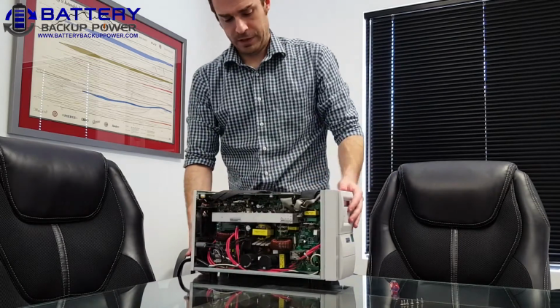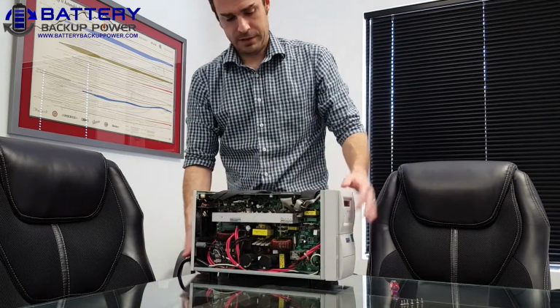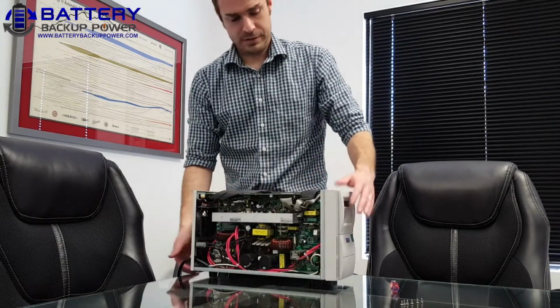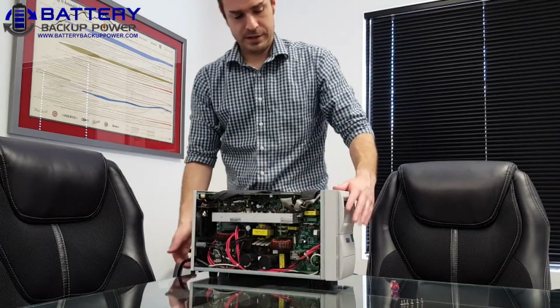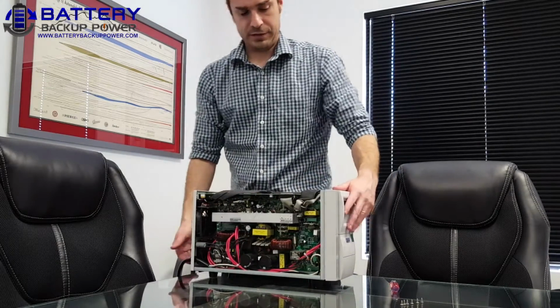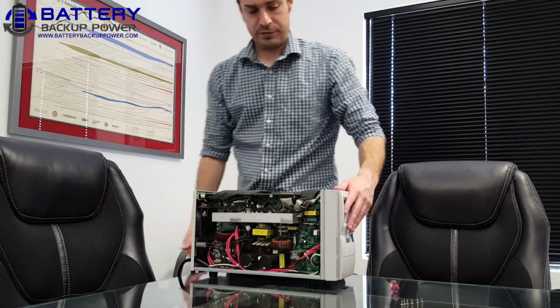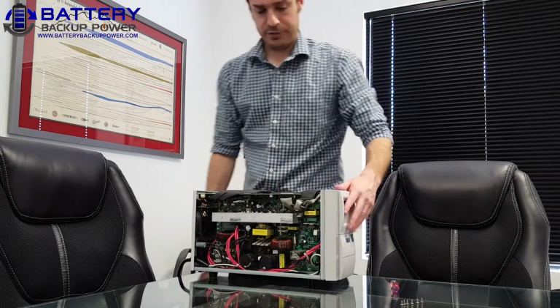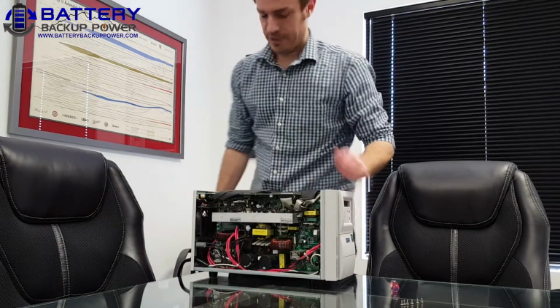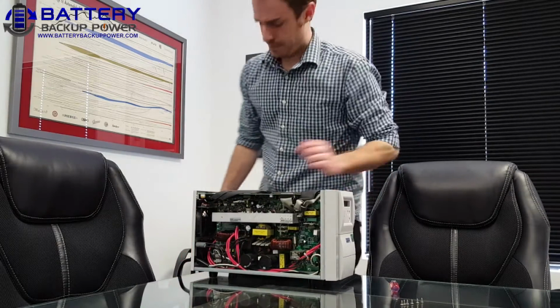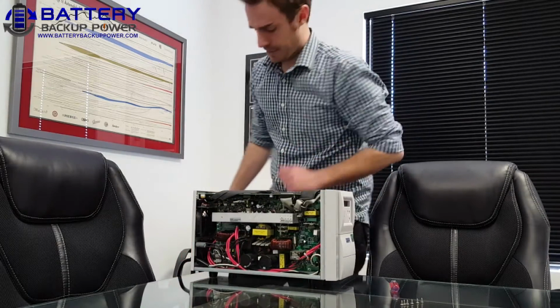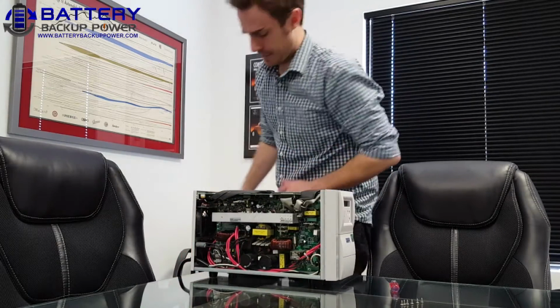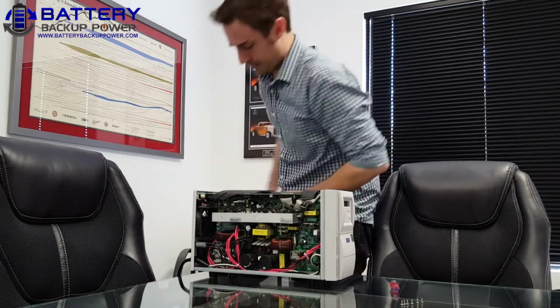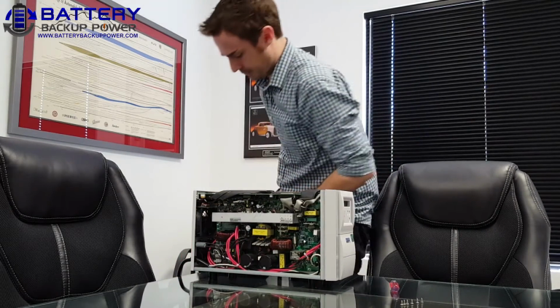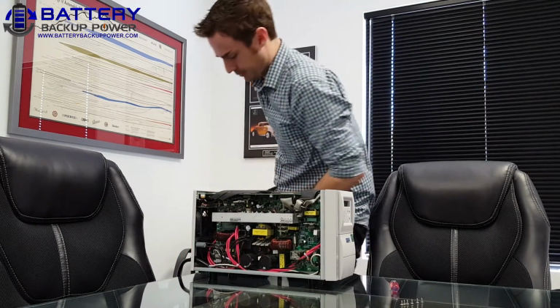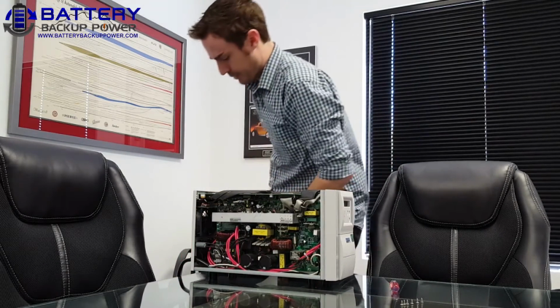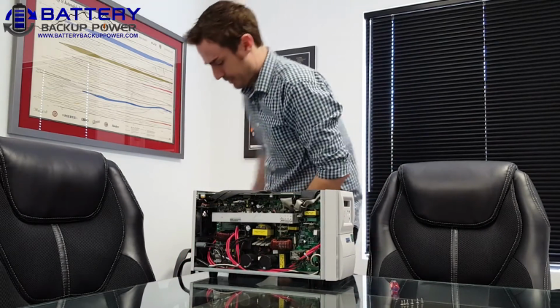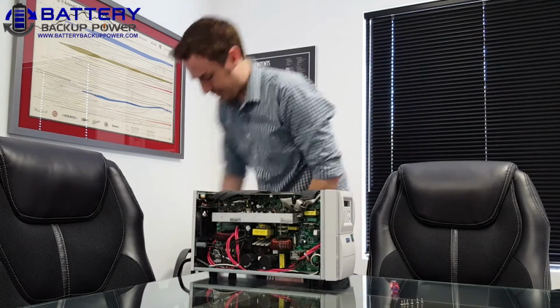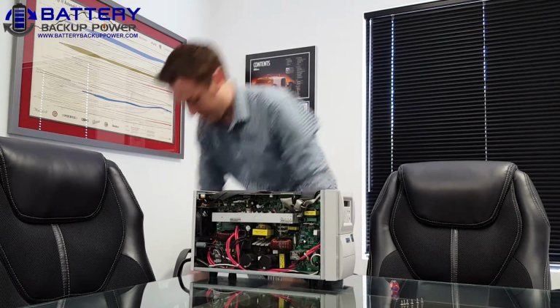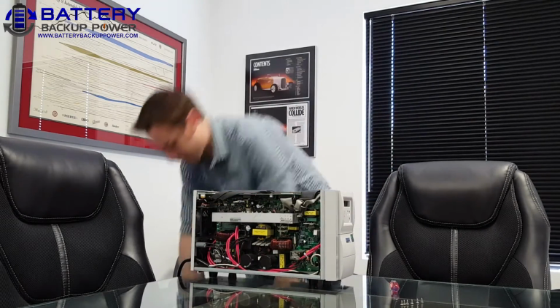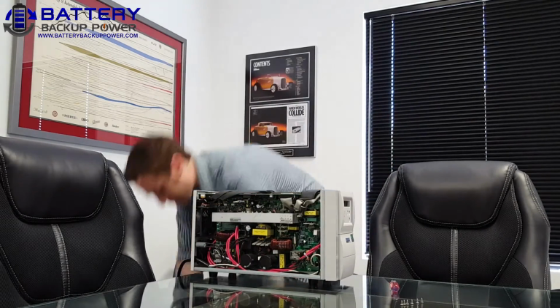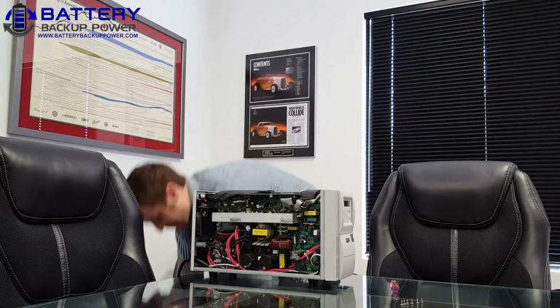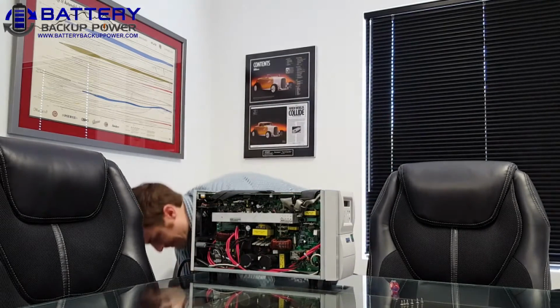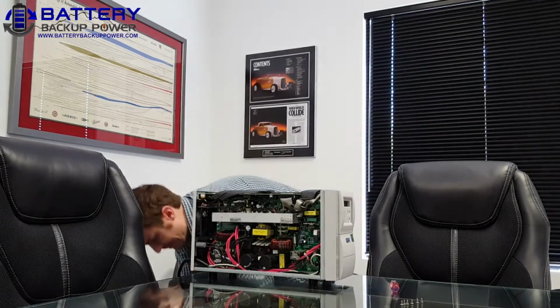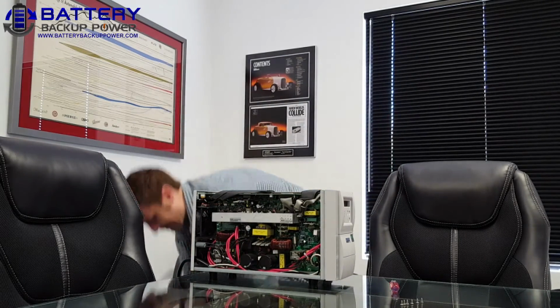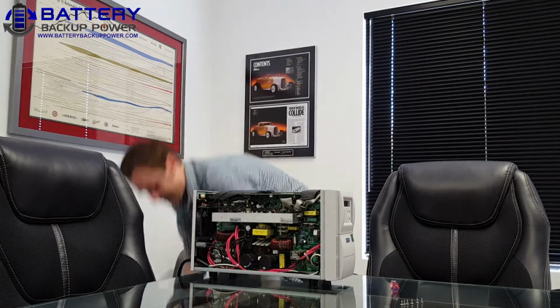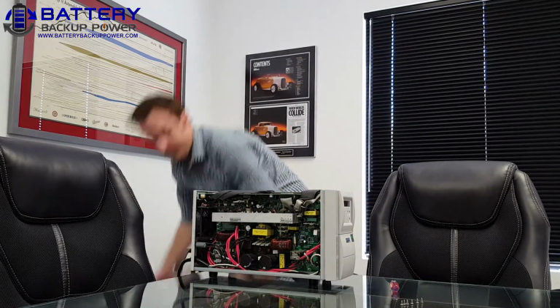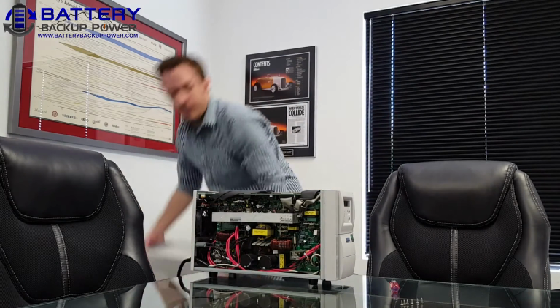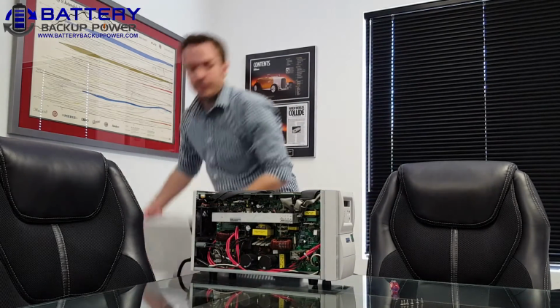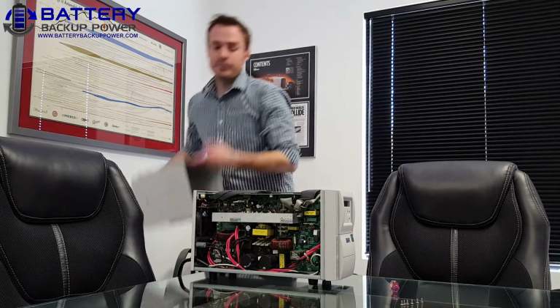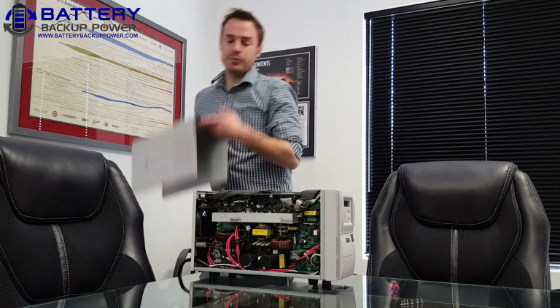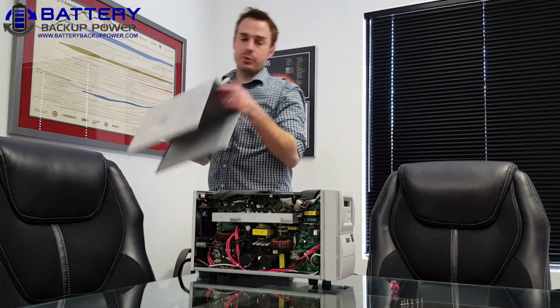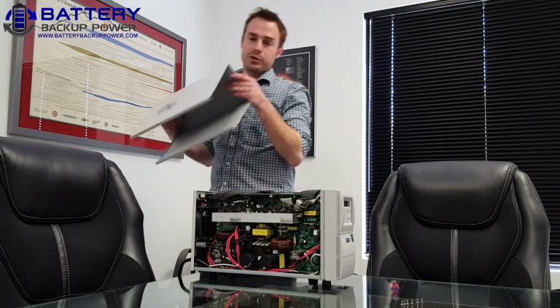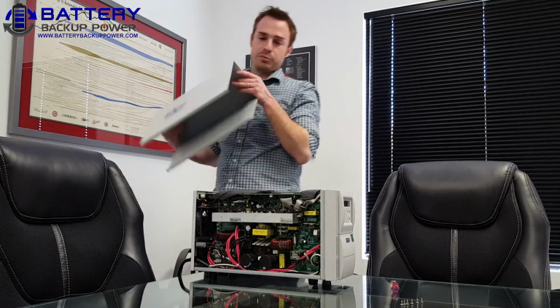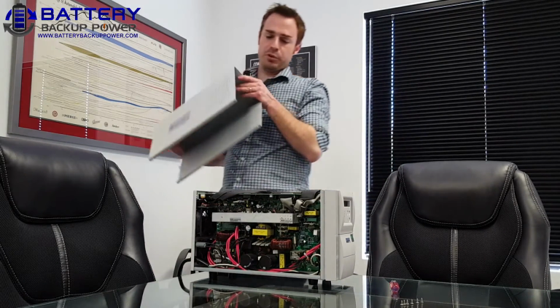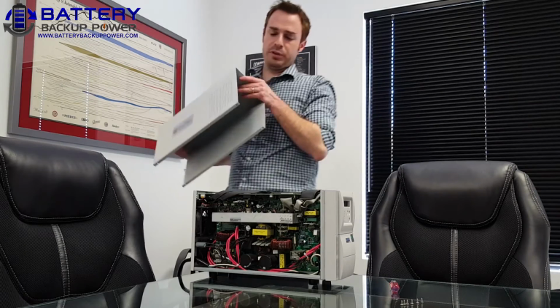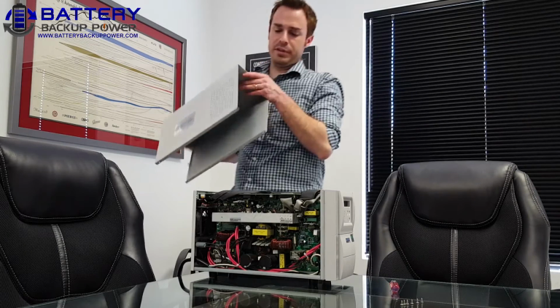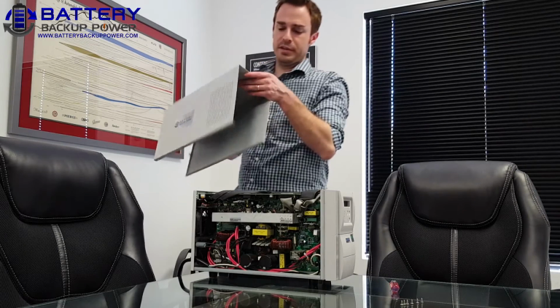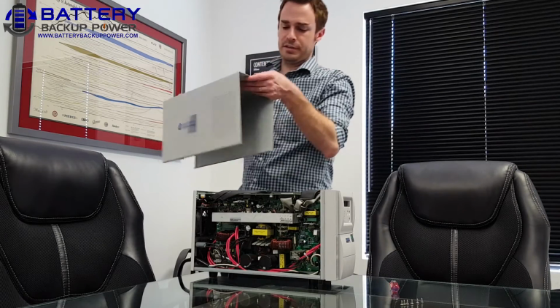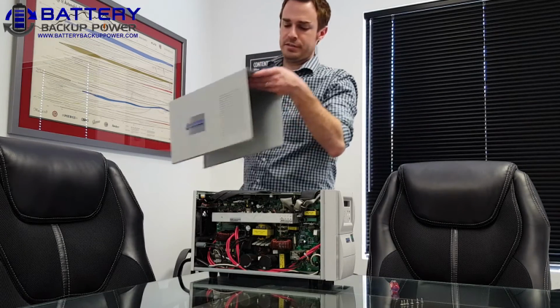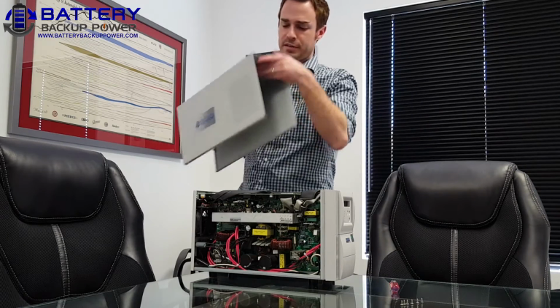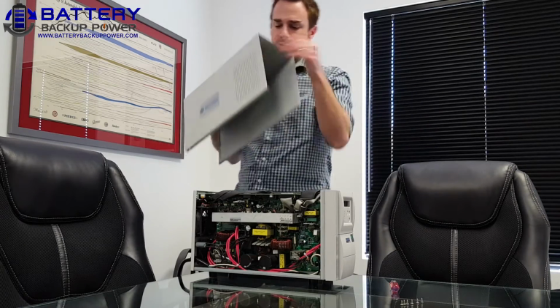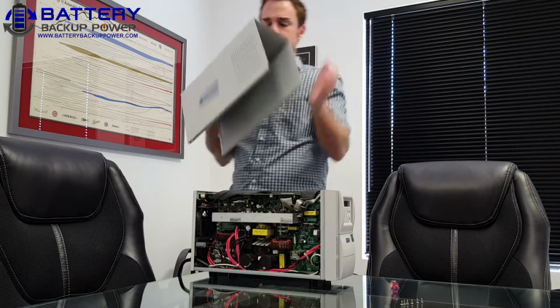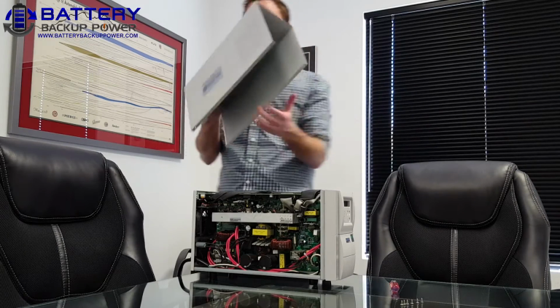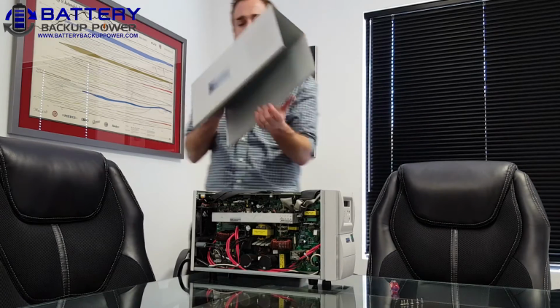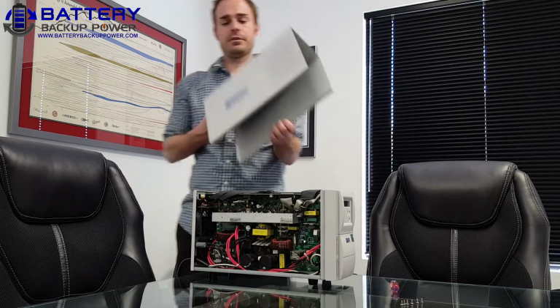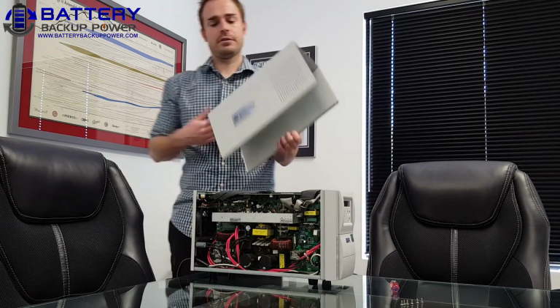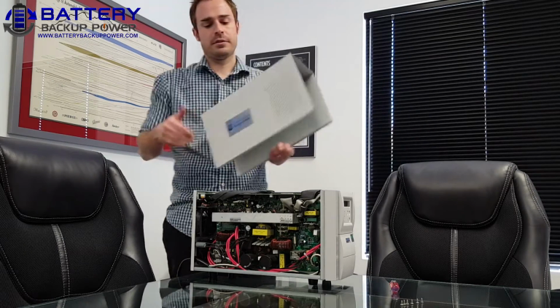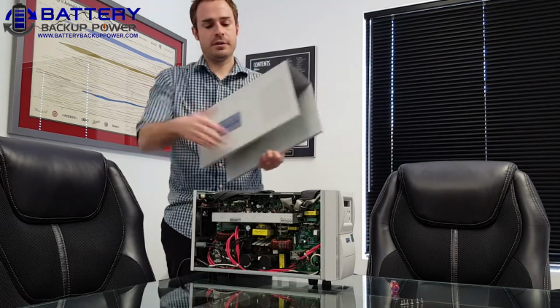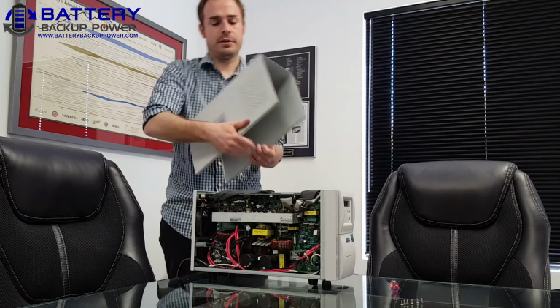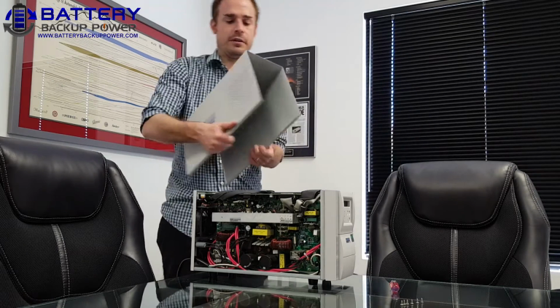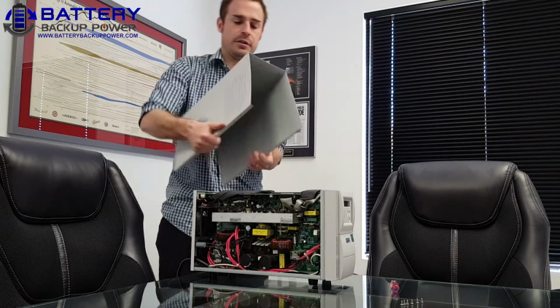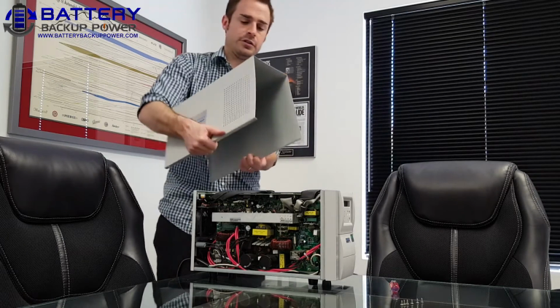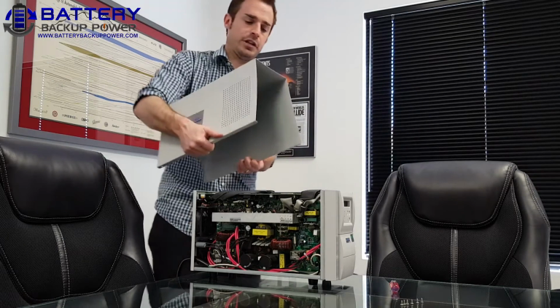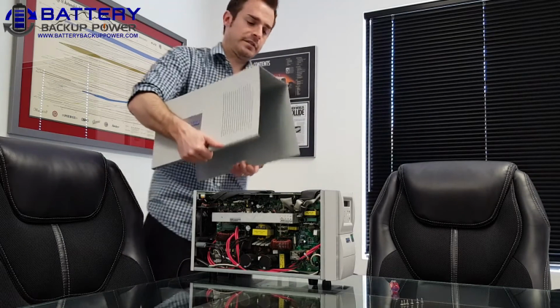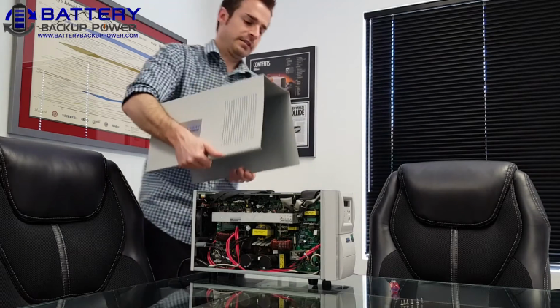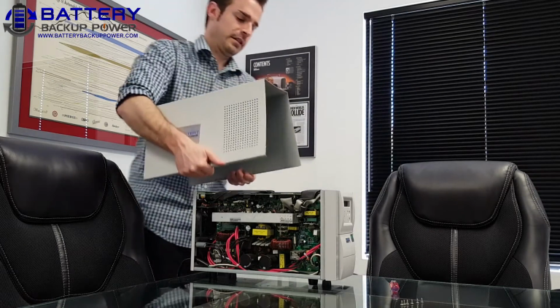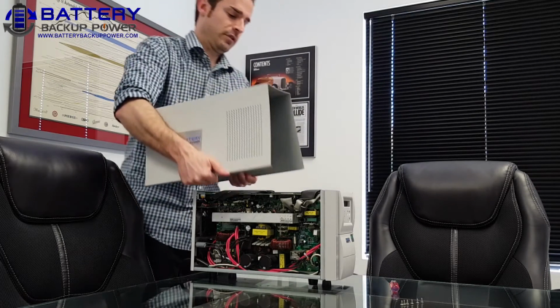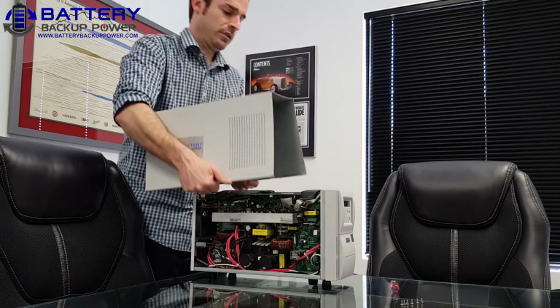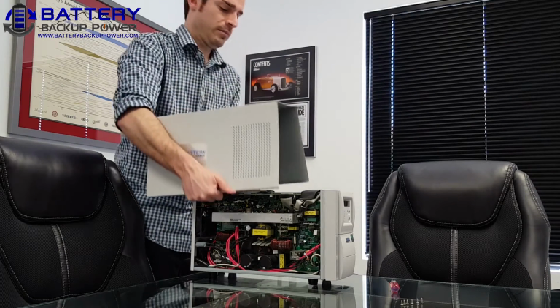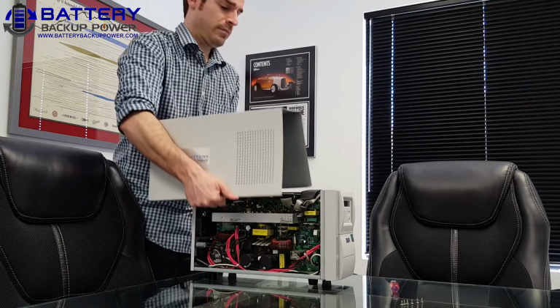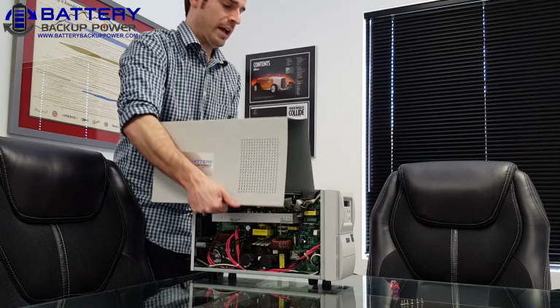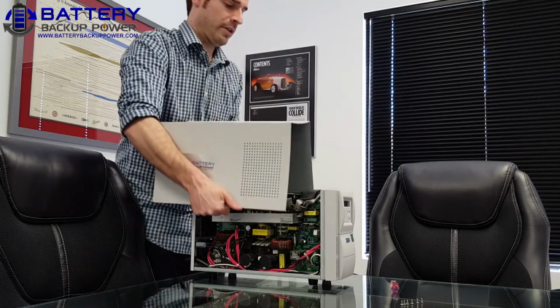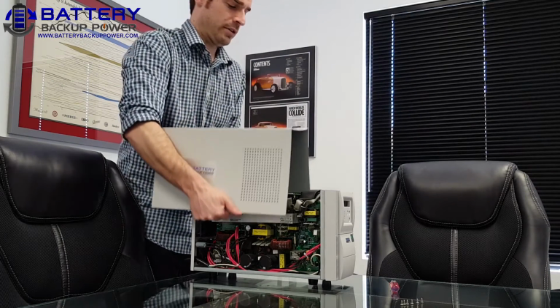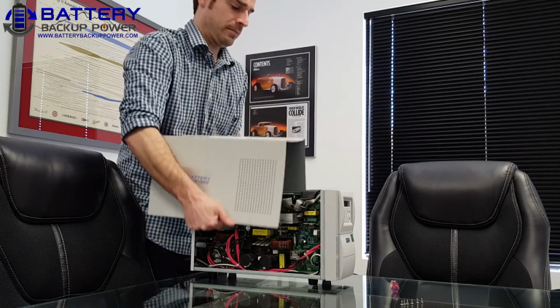Now the front faceplate is reestablished. I'm going to put the center chassis cover back on.